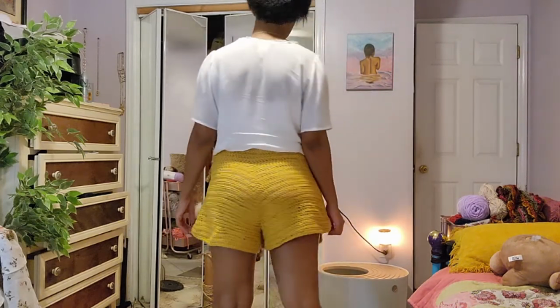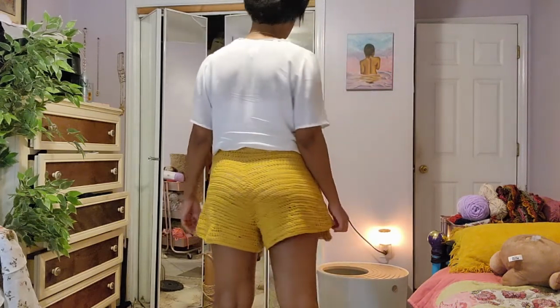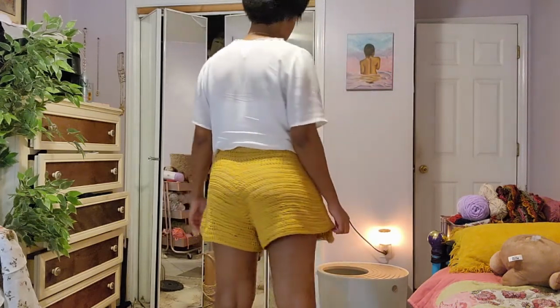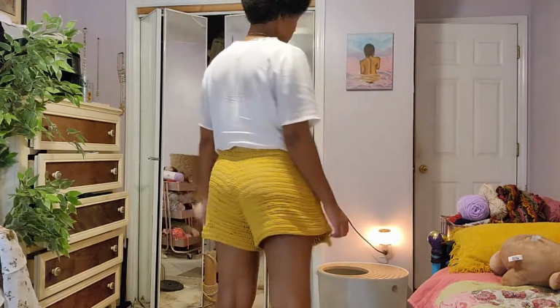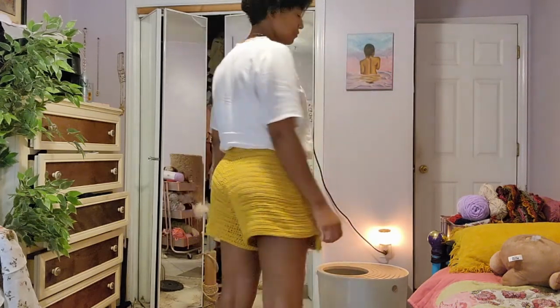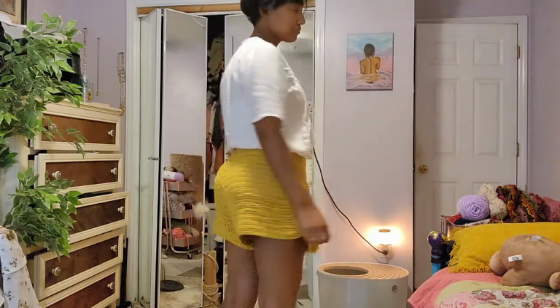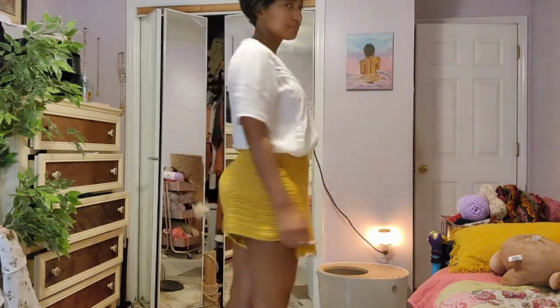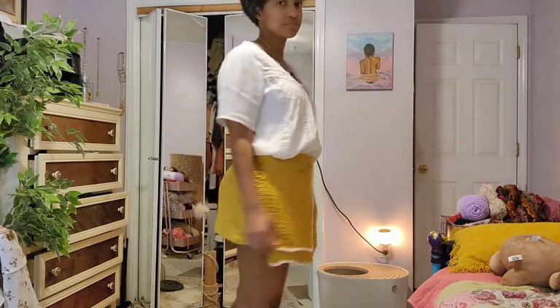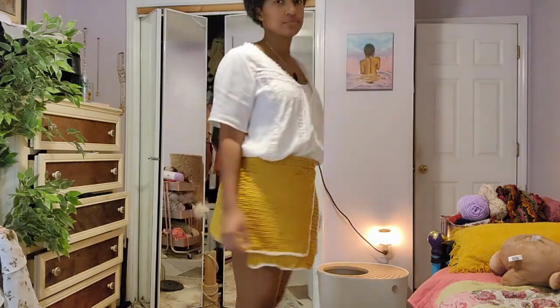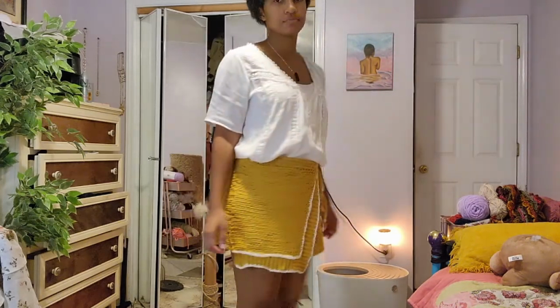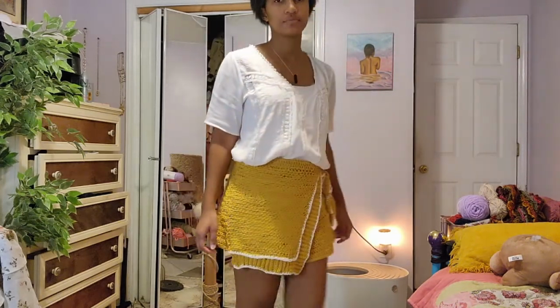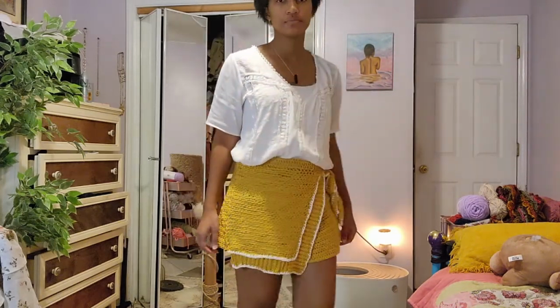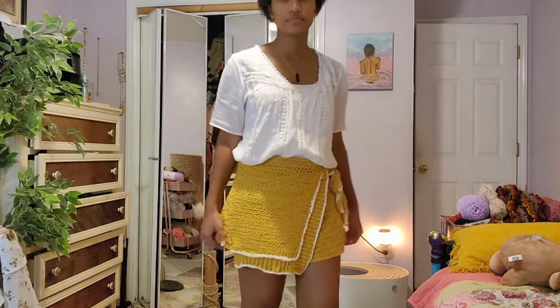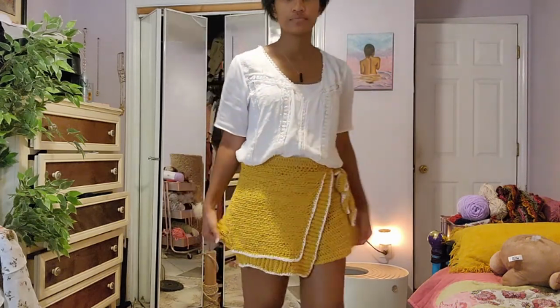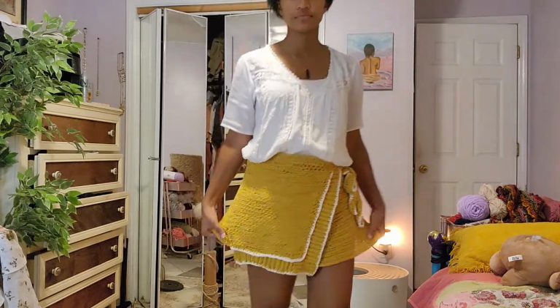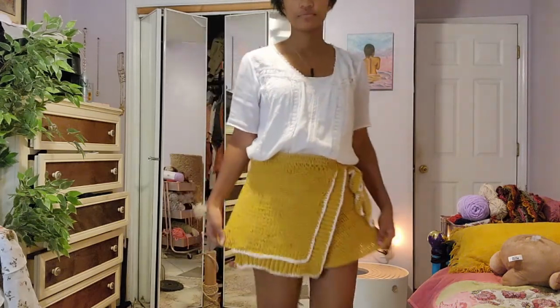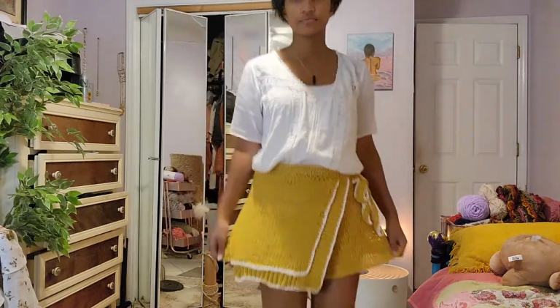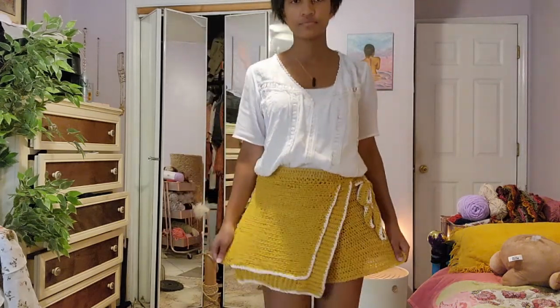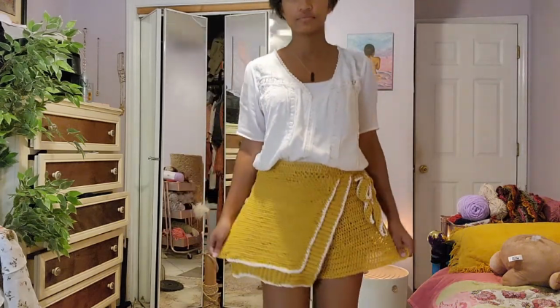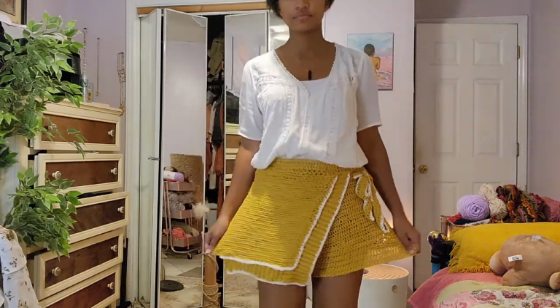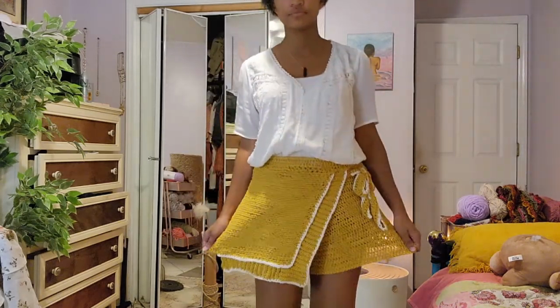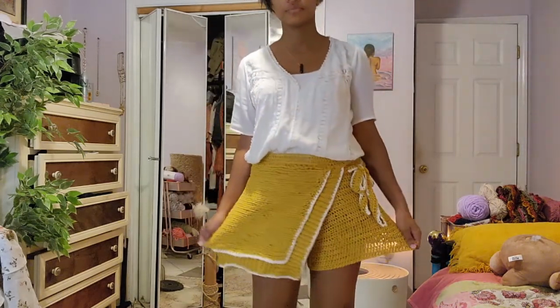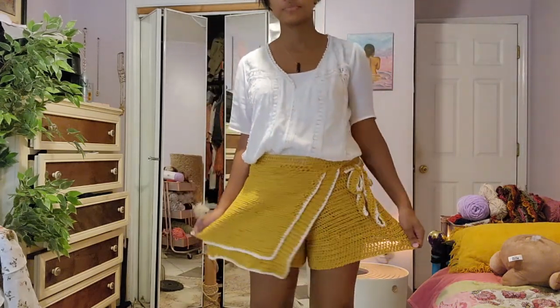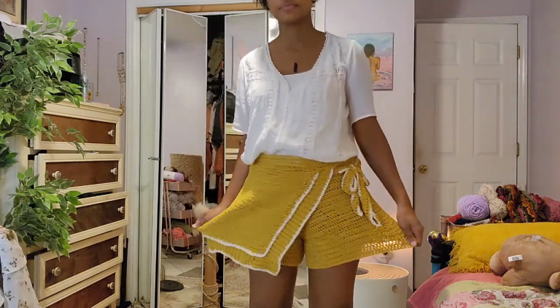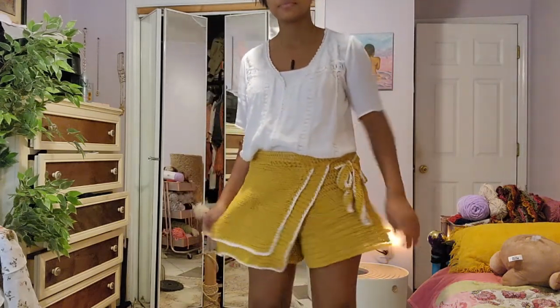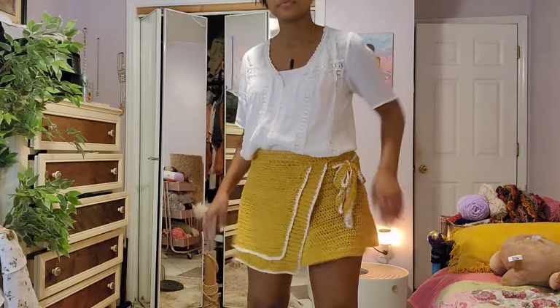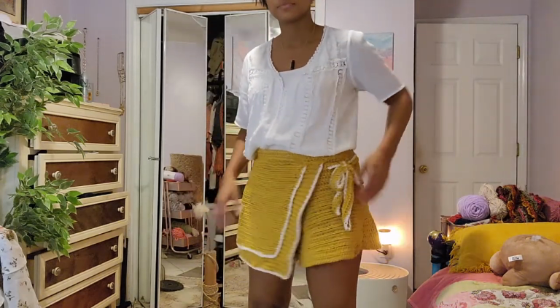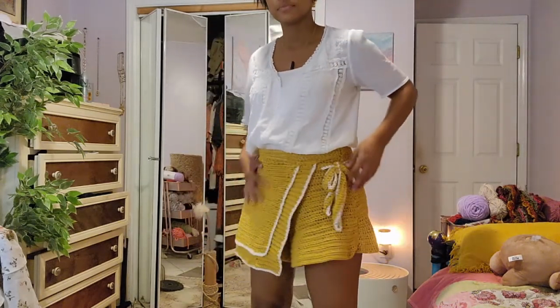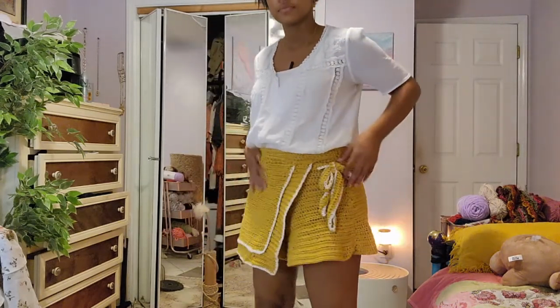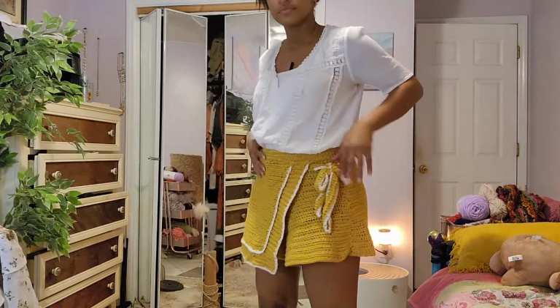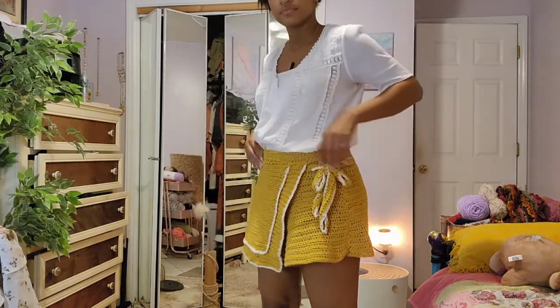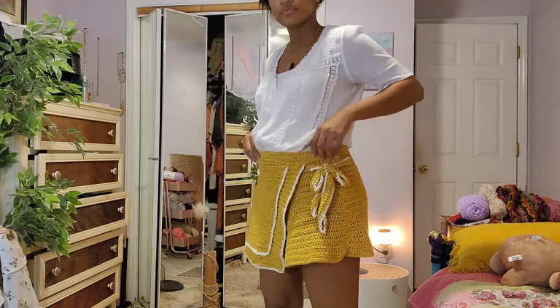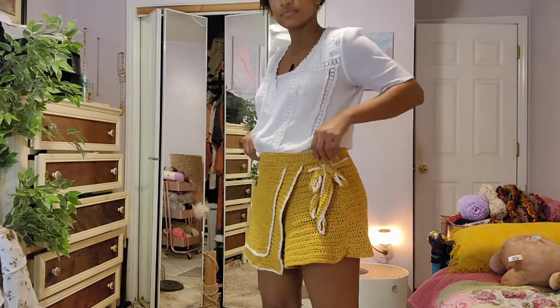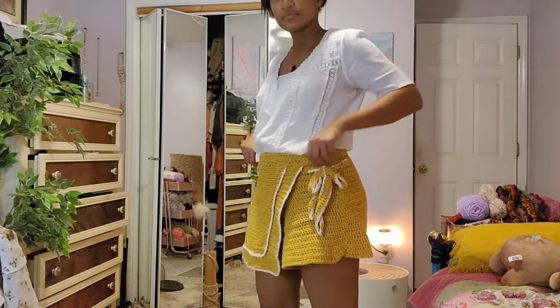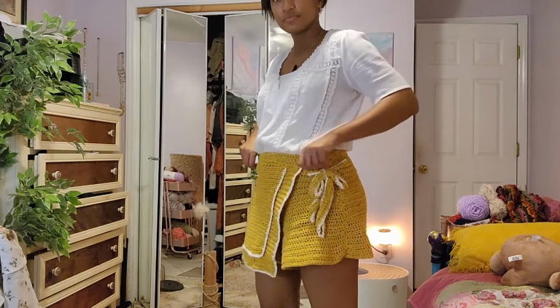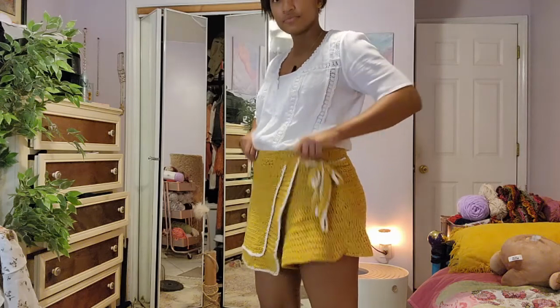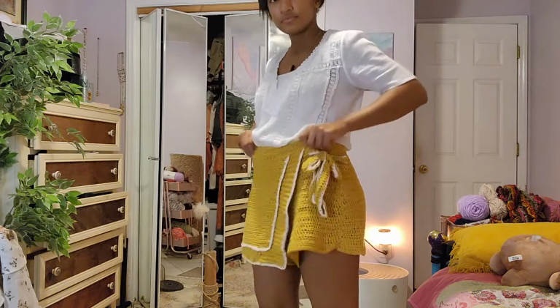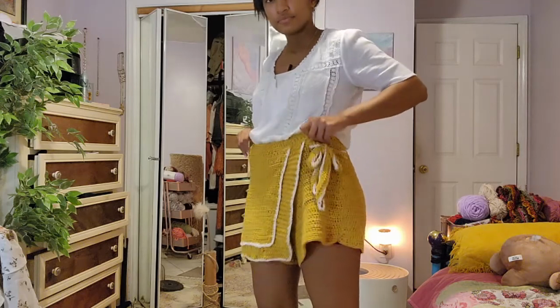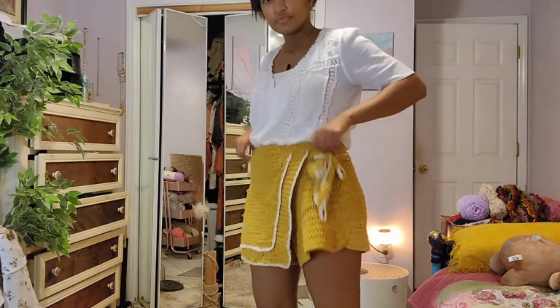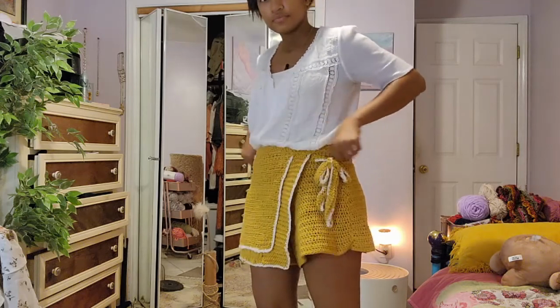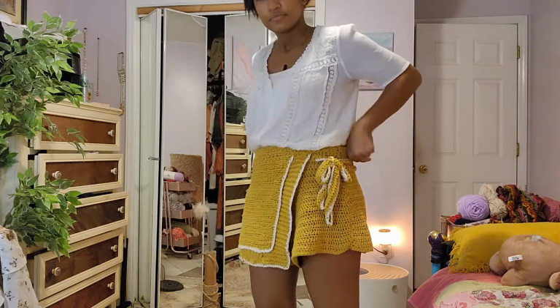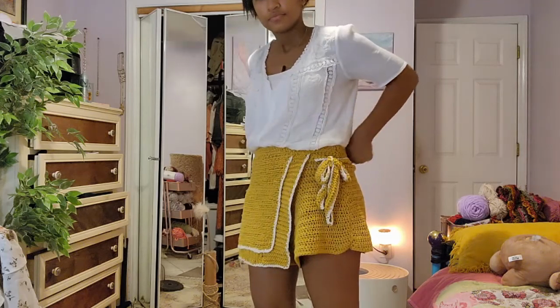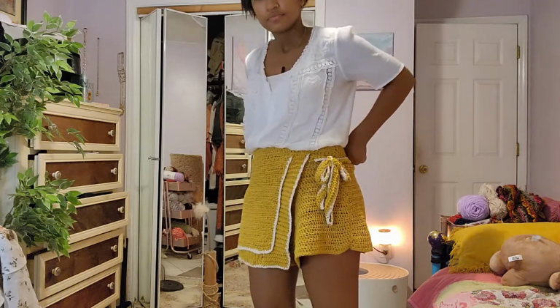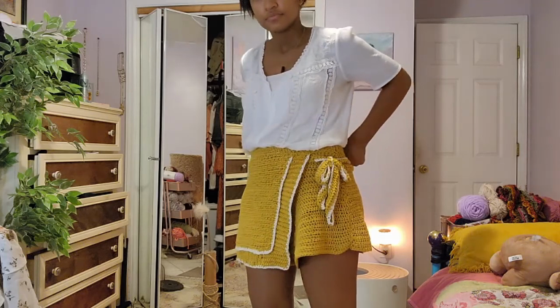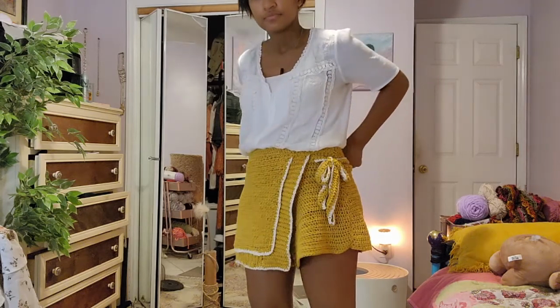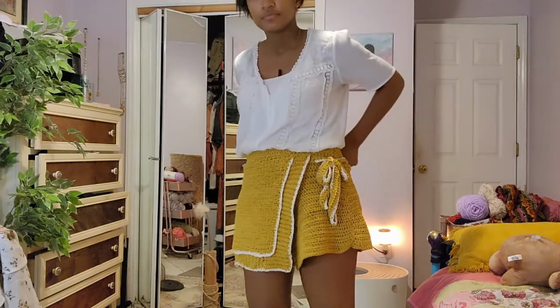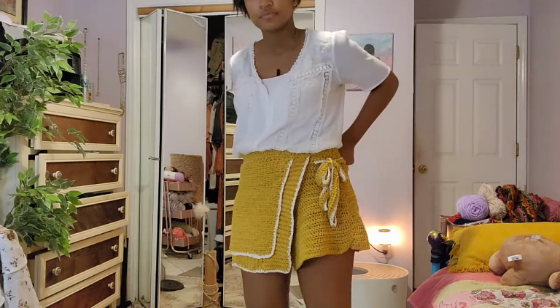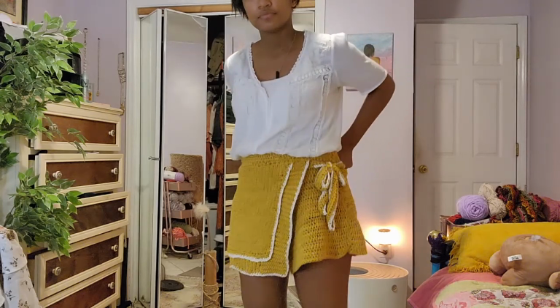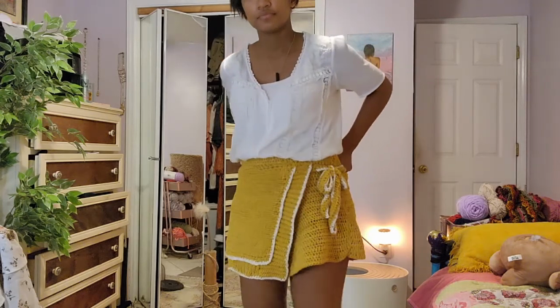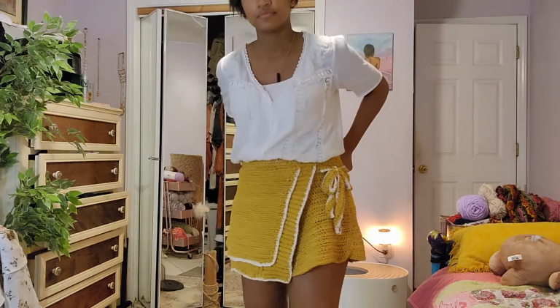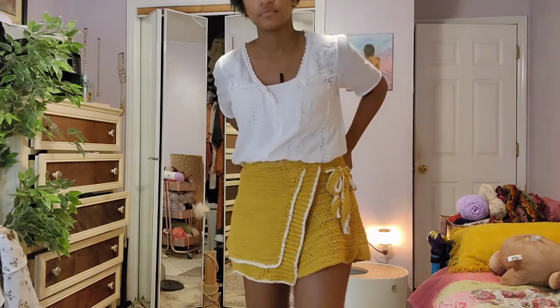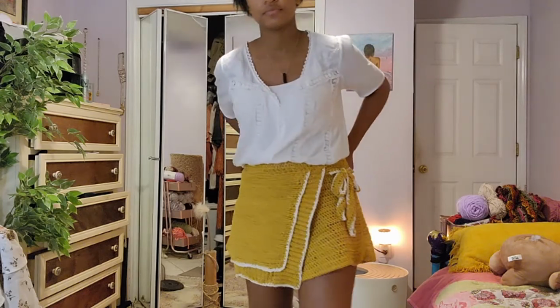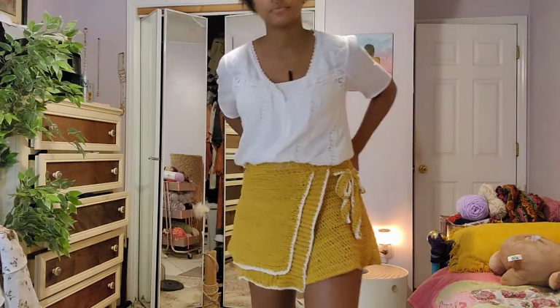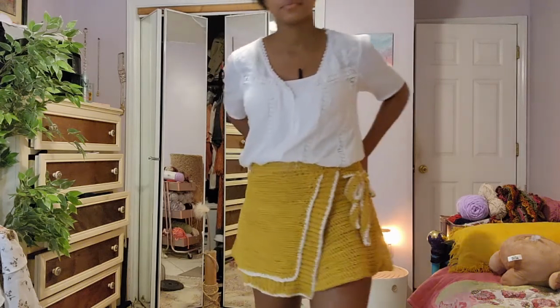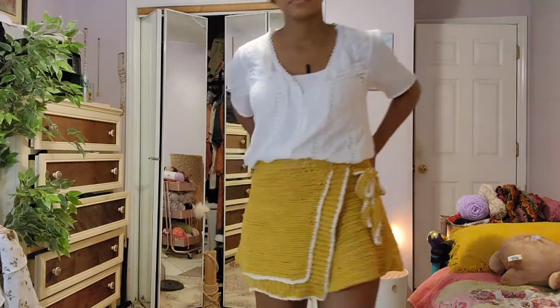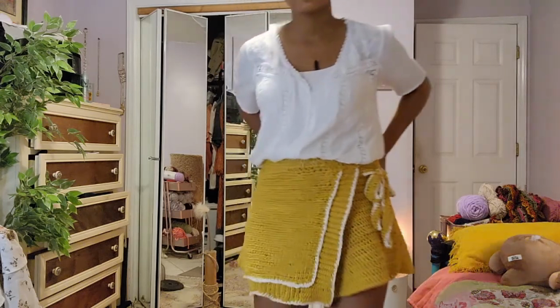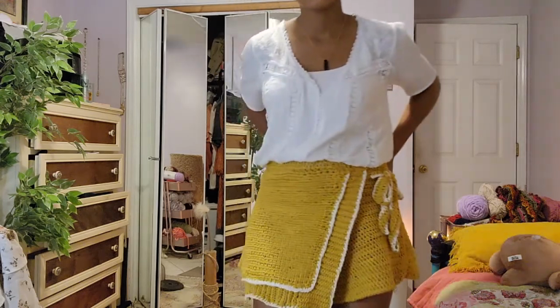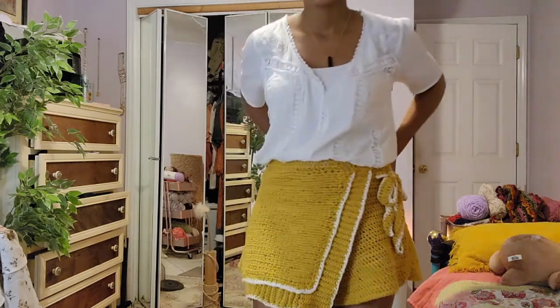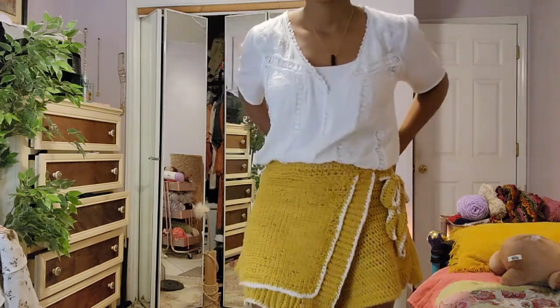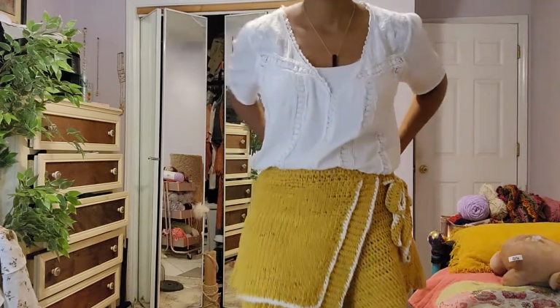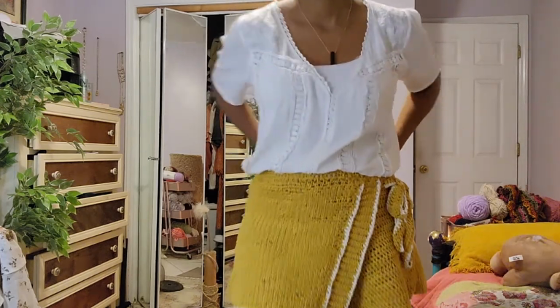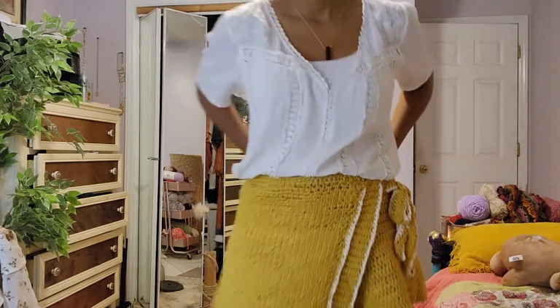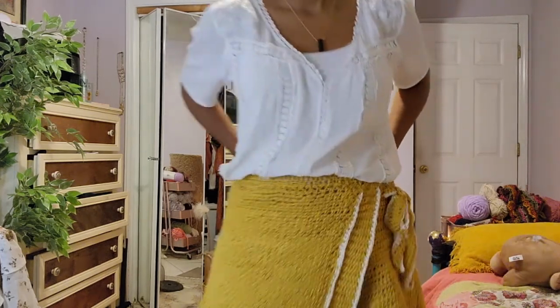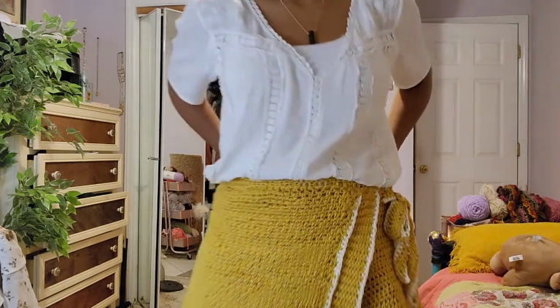All in all I'm really happy with how this turned out, and if you made it to the end of the video, thanks for watching, bye.